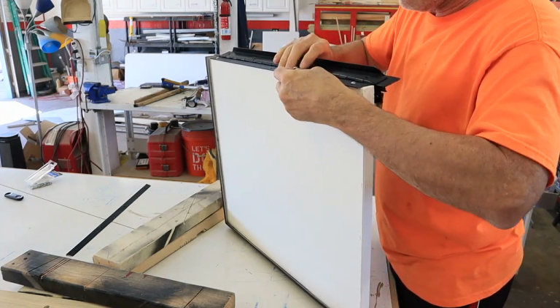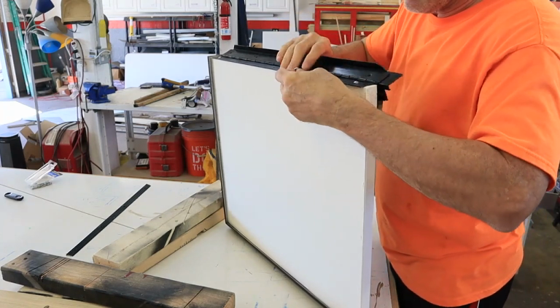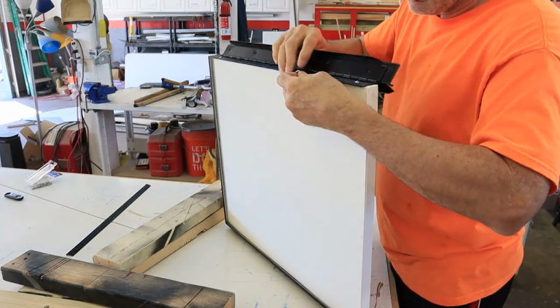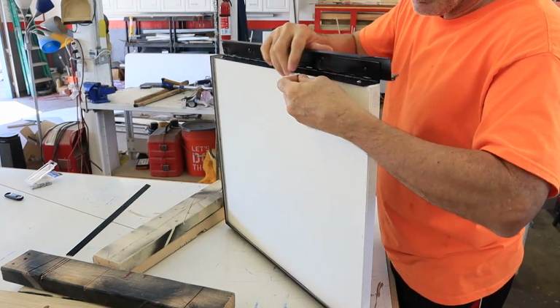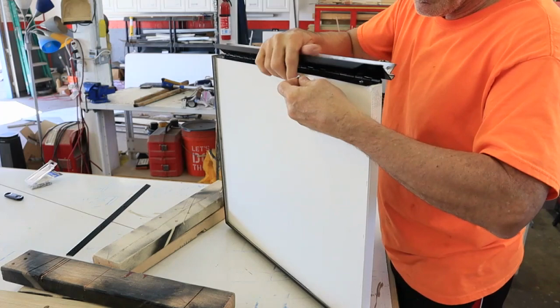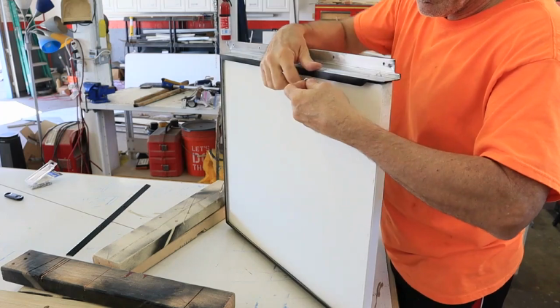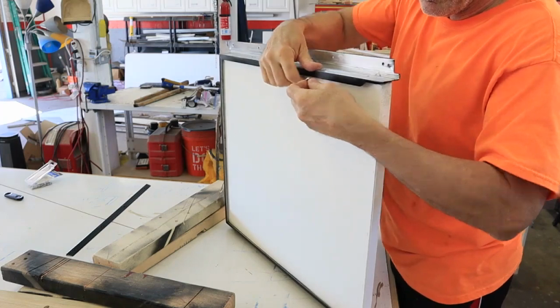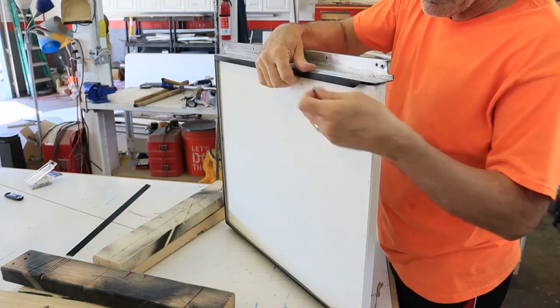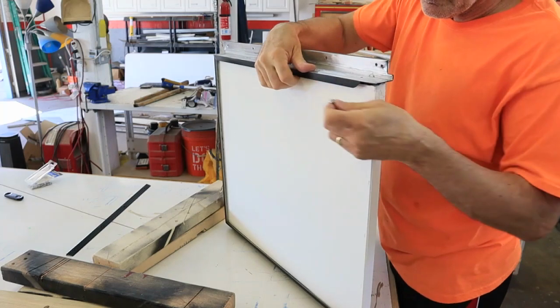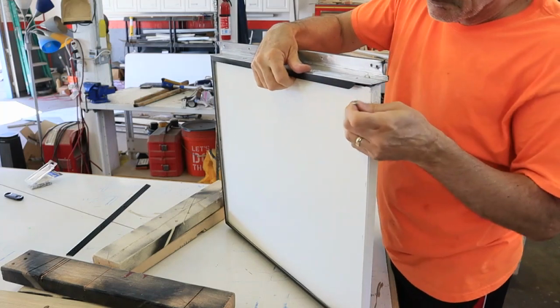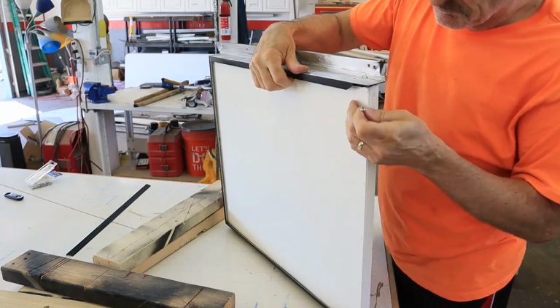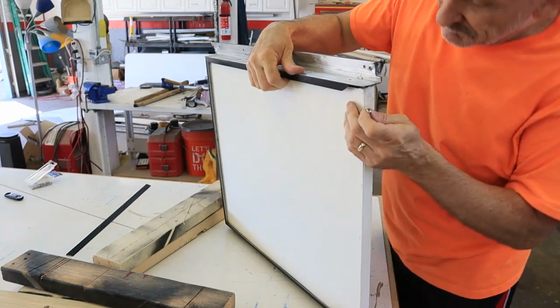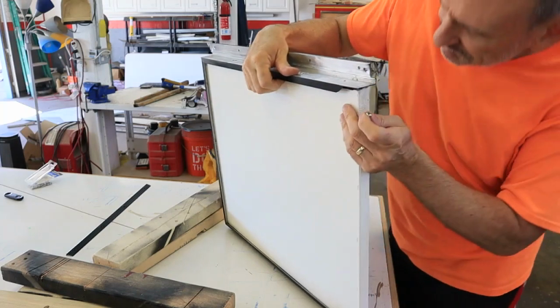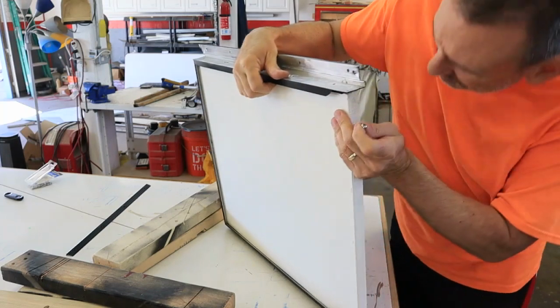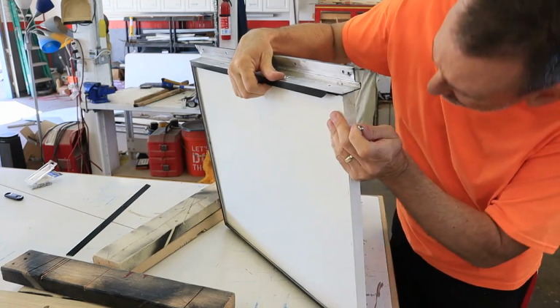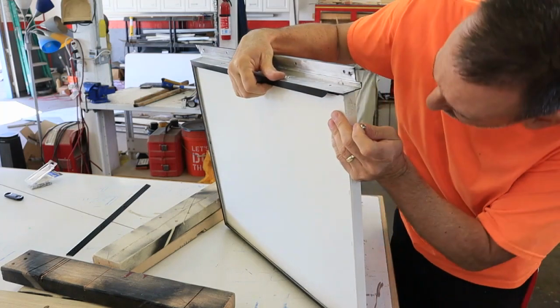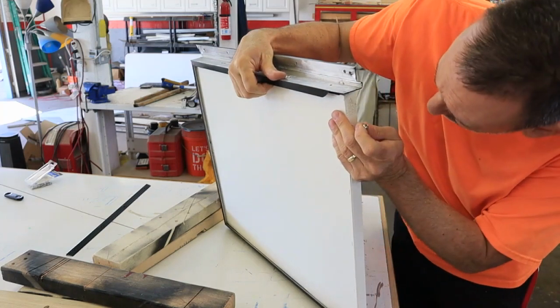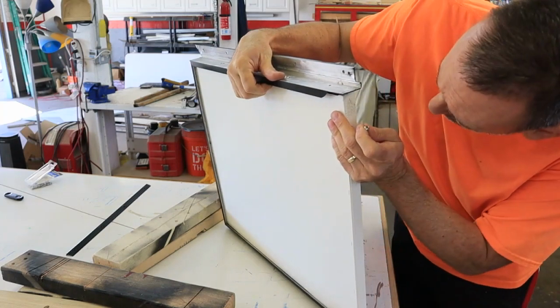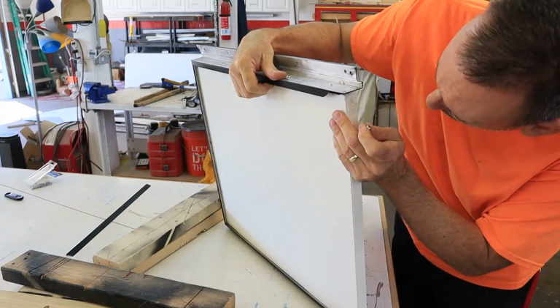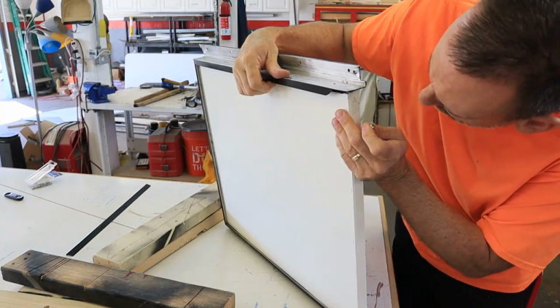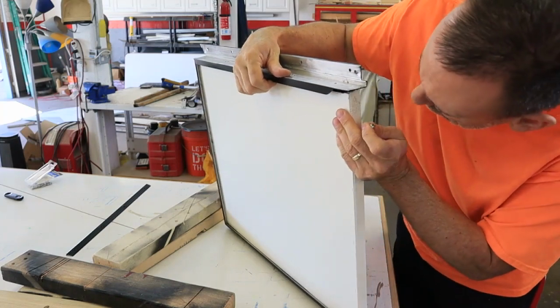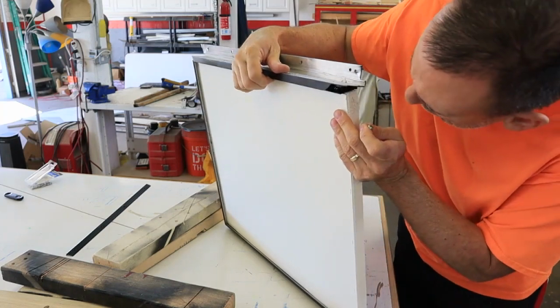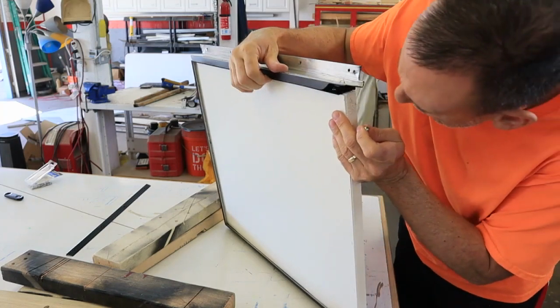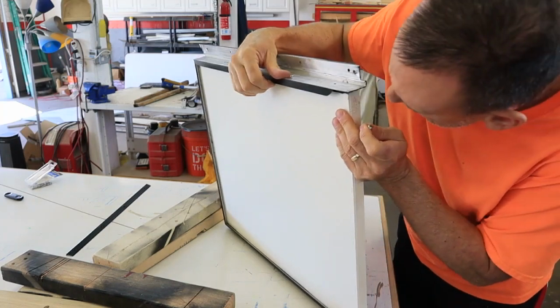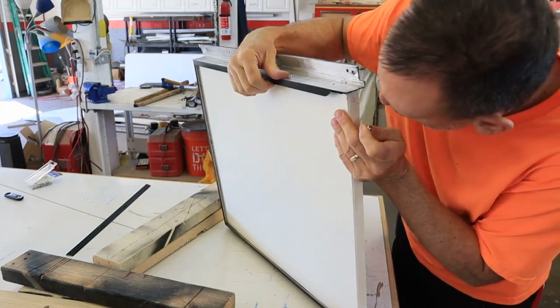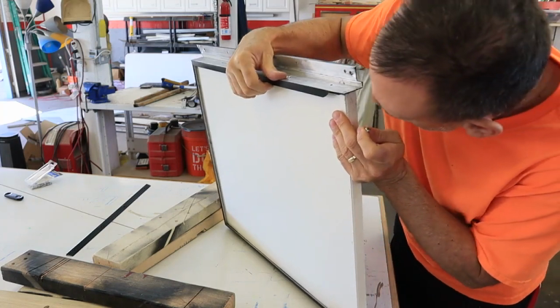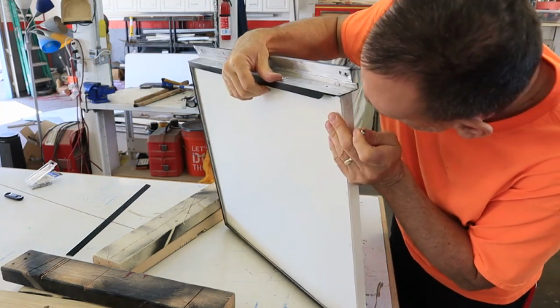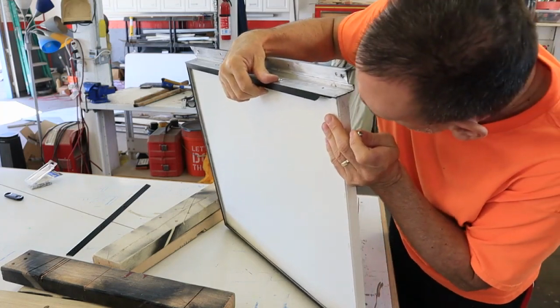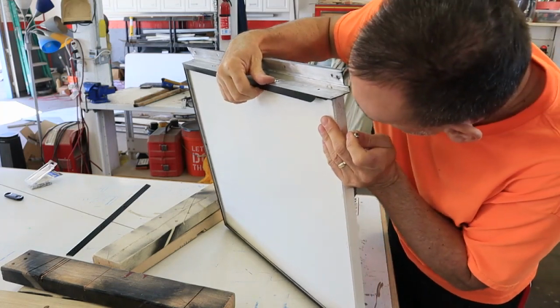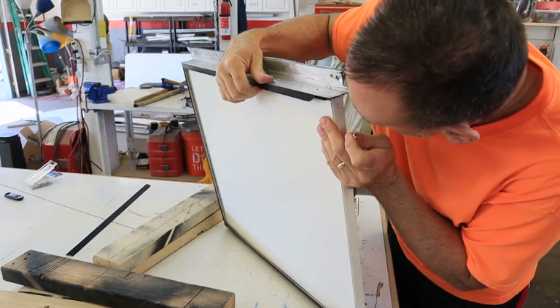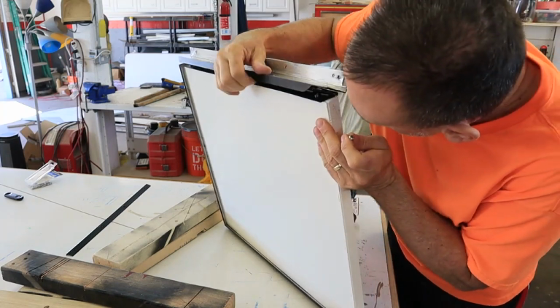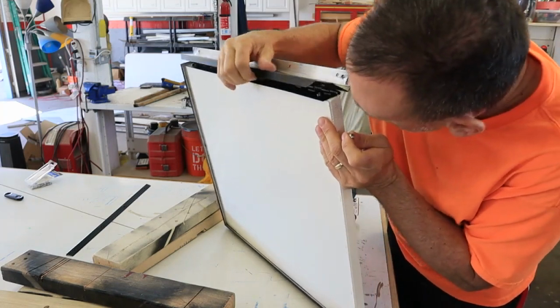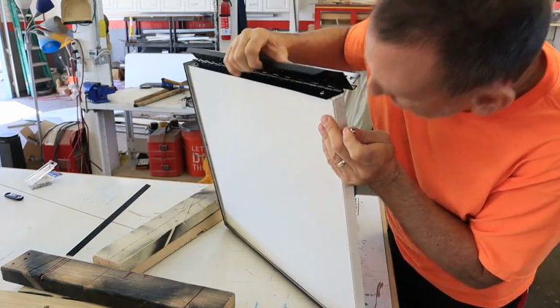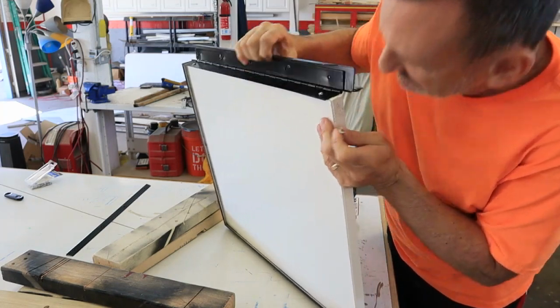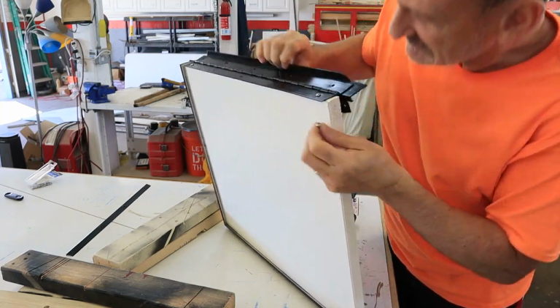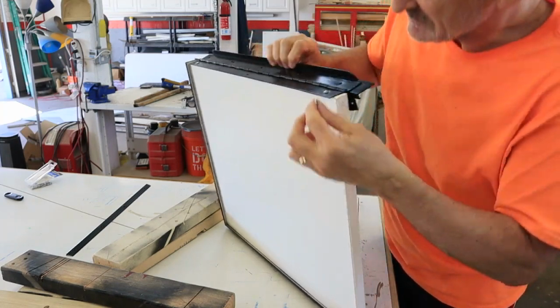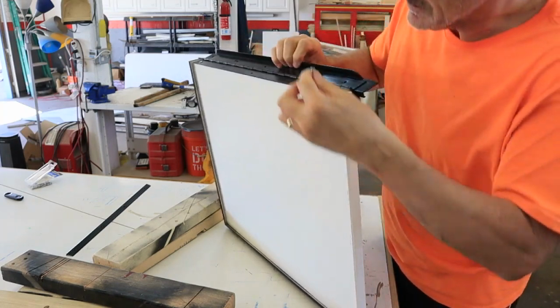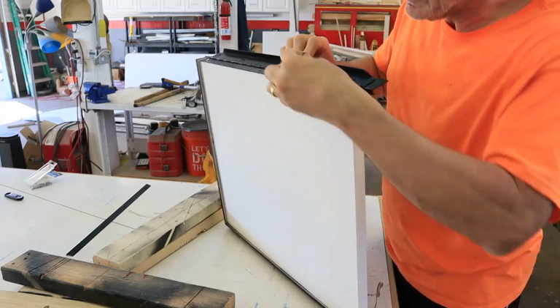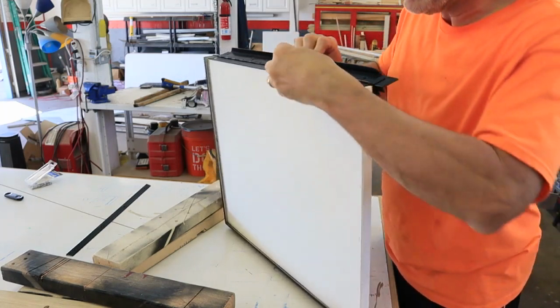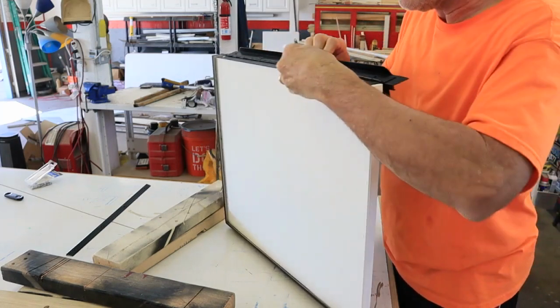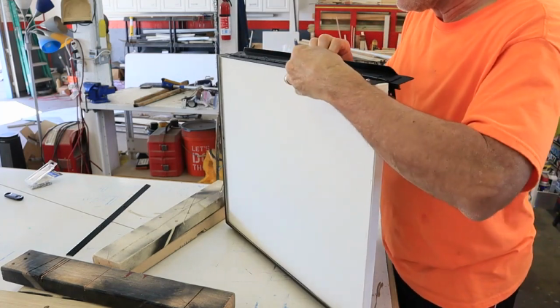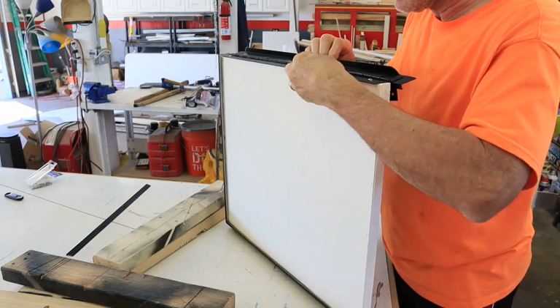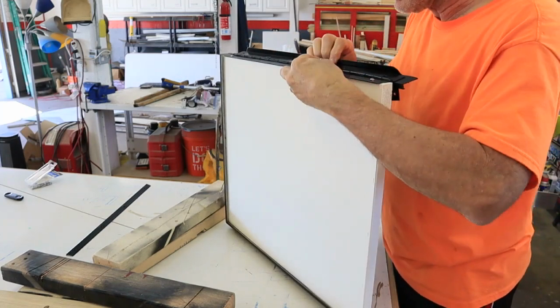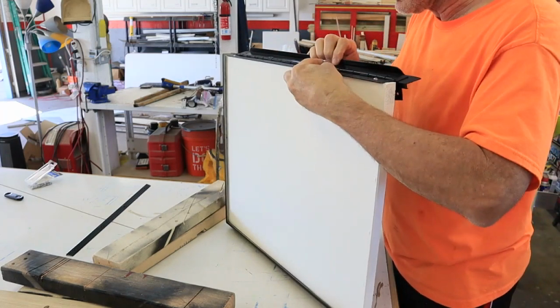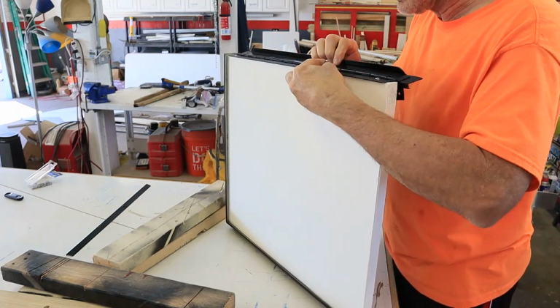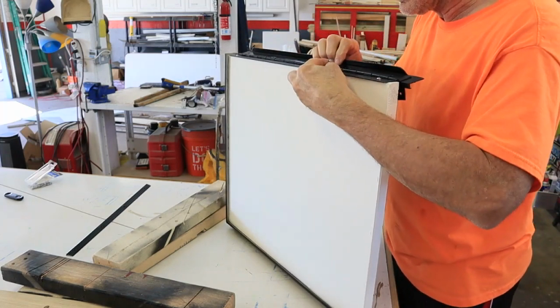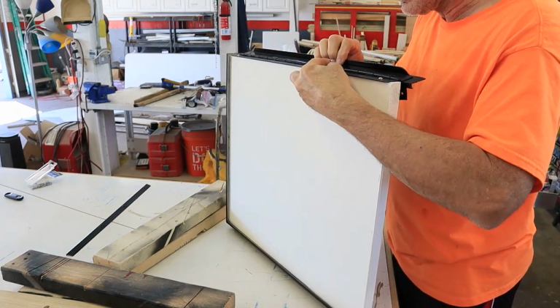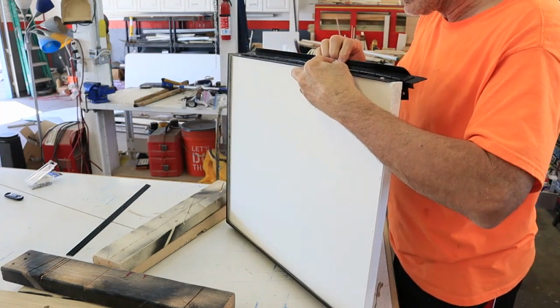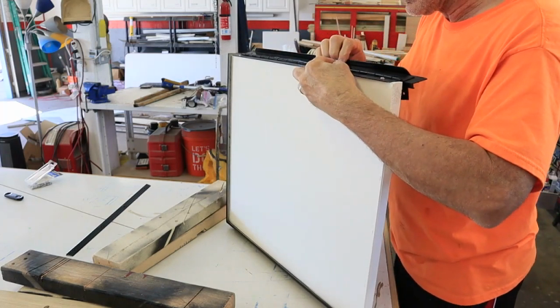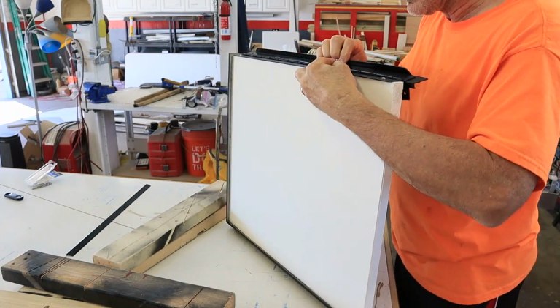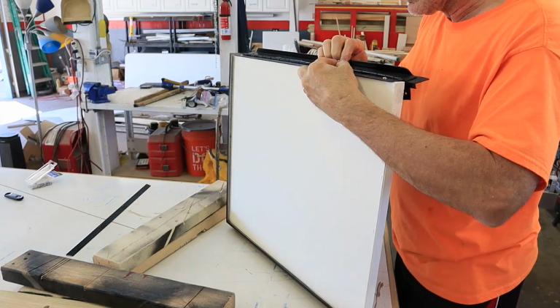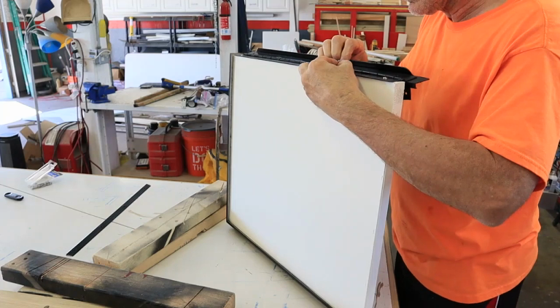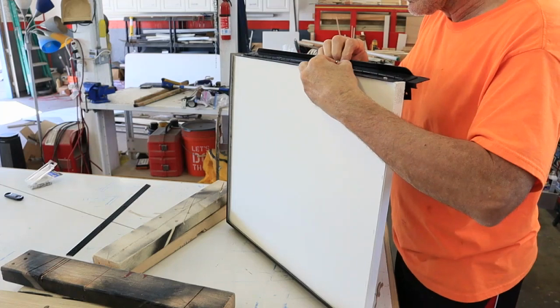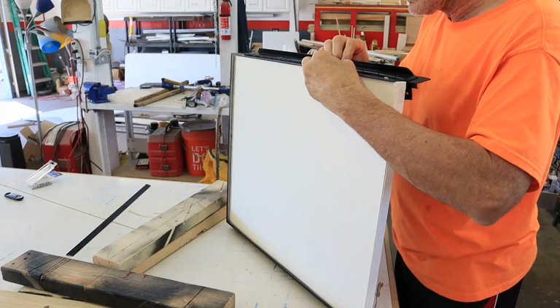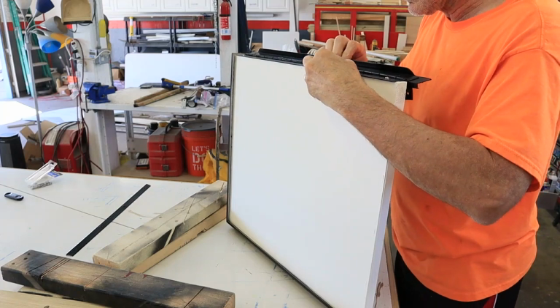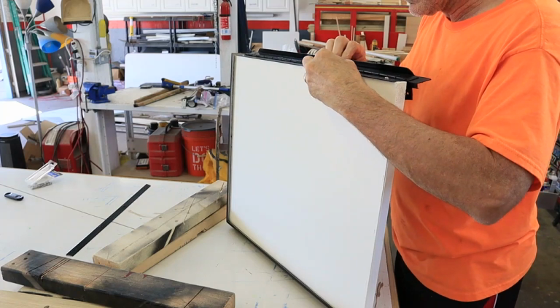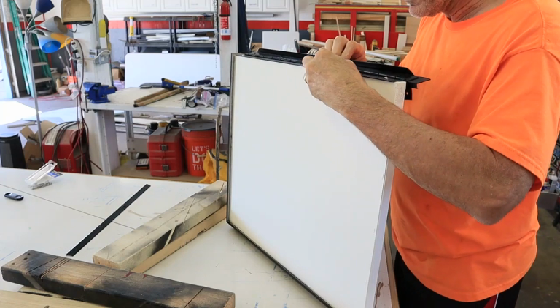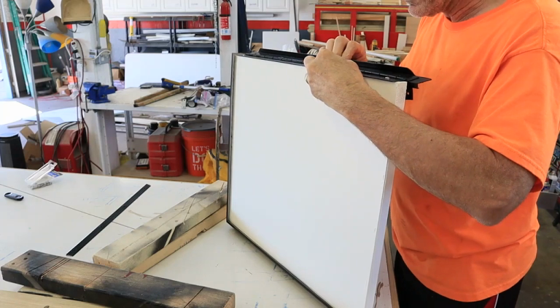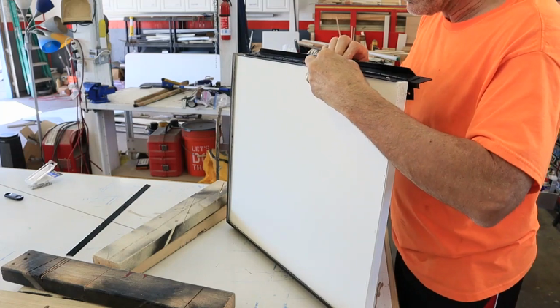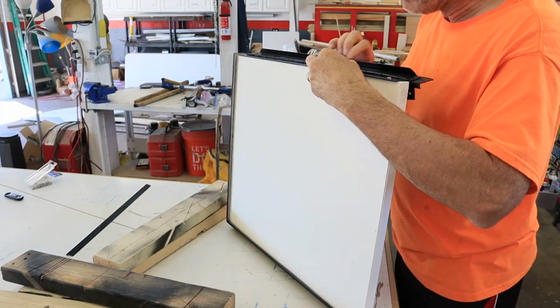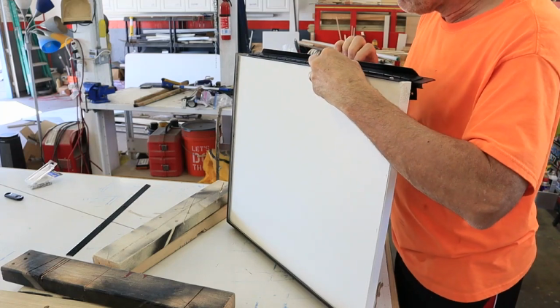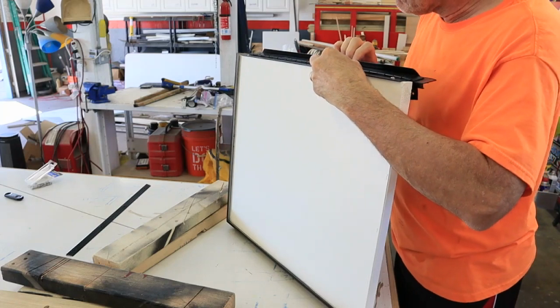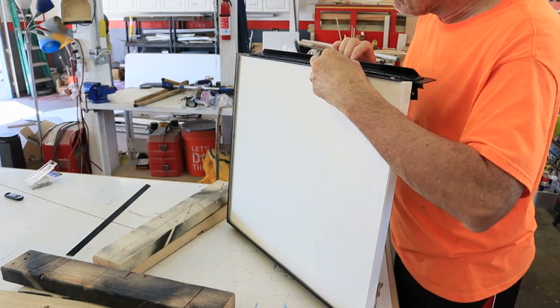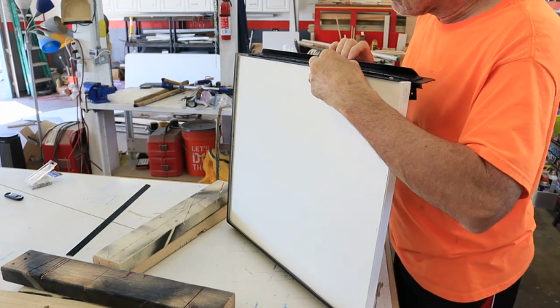Where the screws were visible, I used some number eight by one inch stainless steel screws to contrast with the black paint.